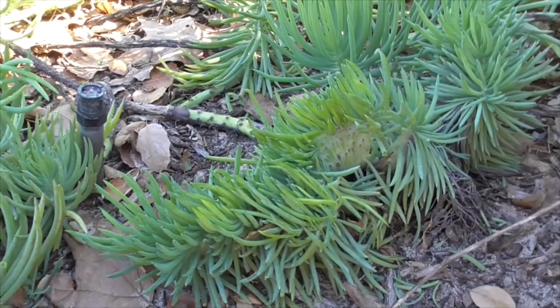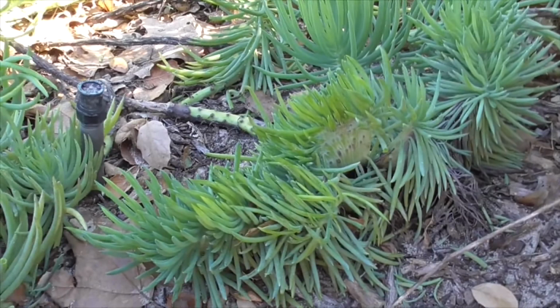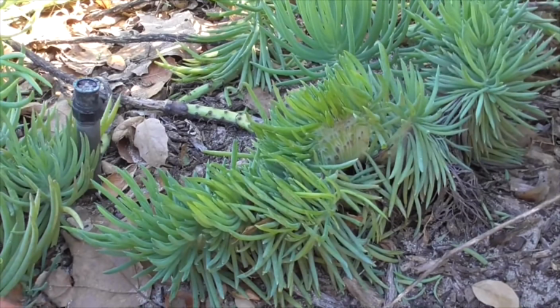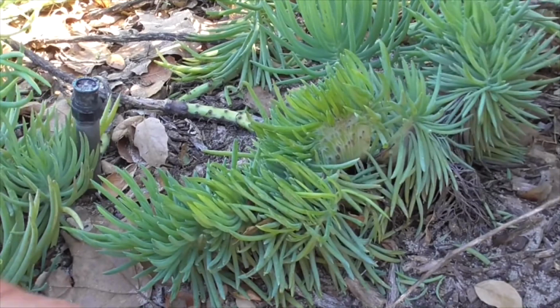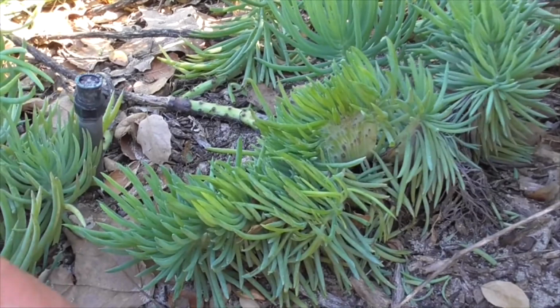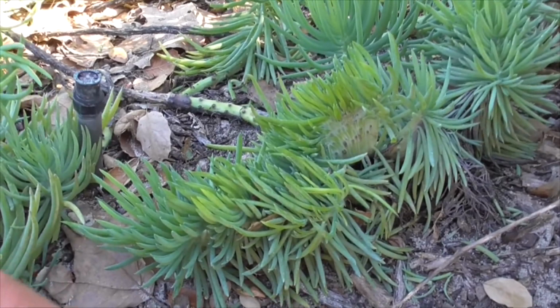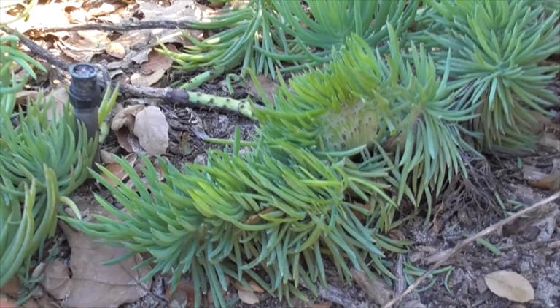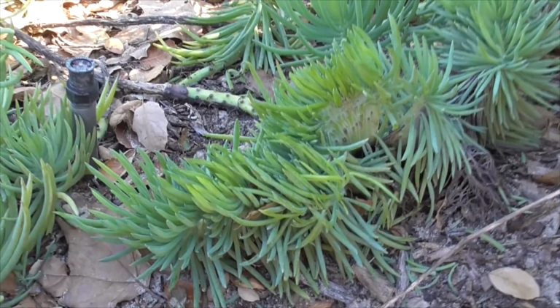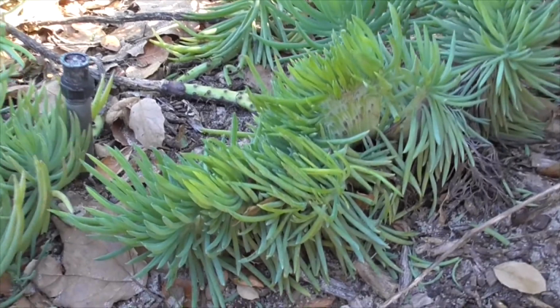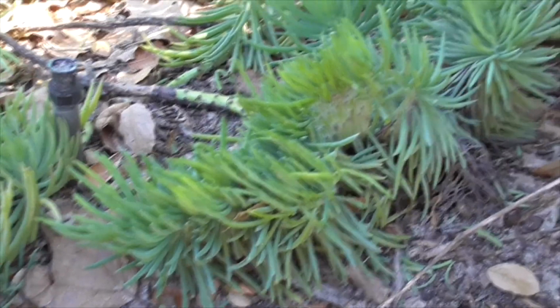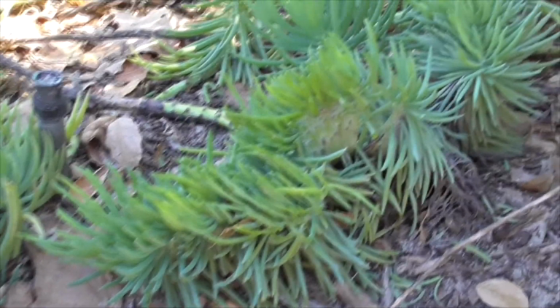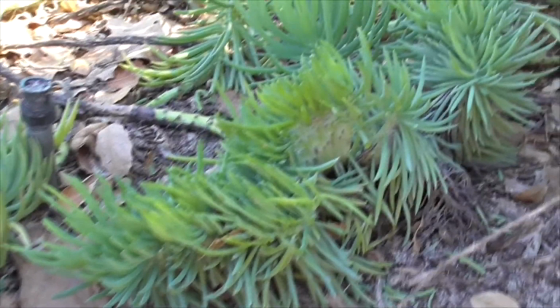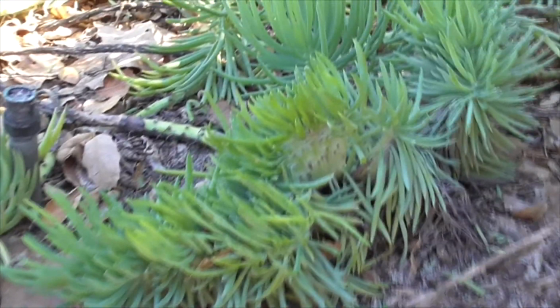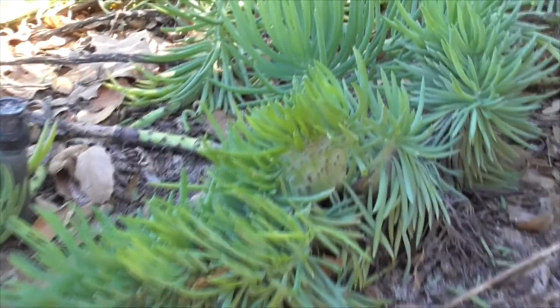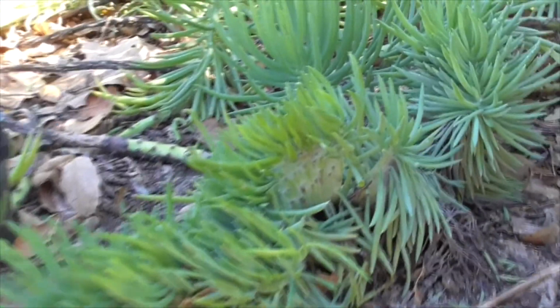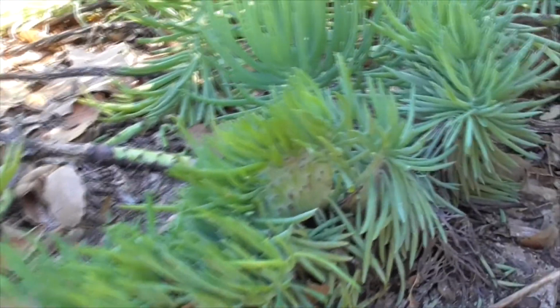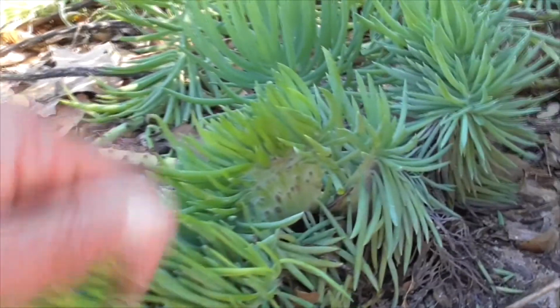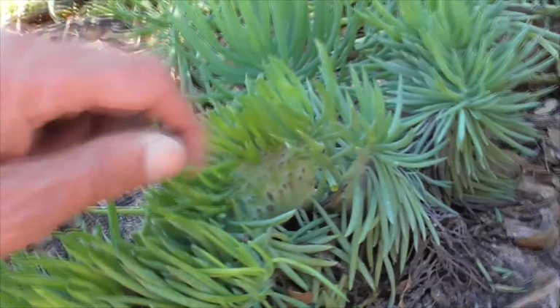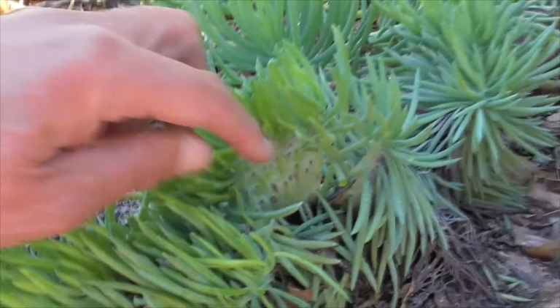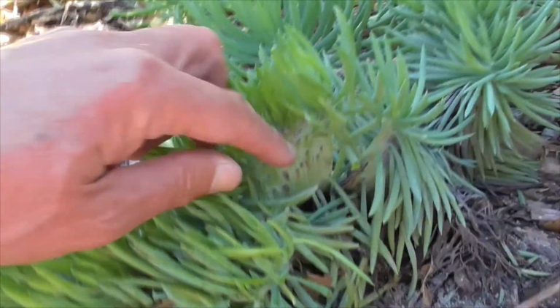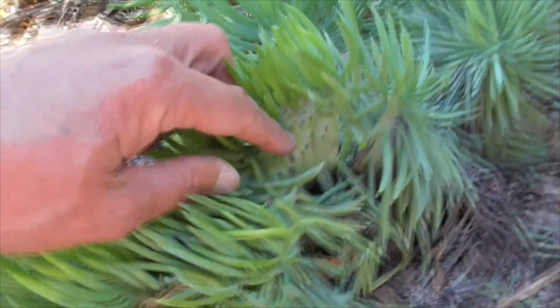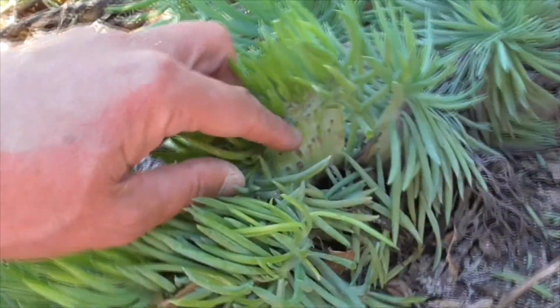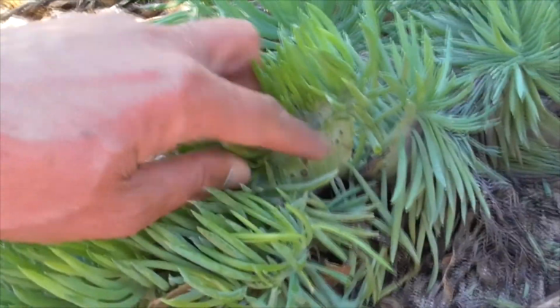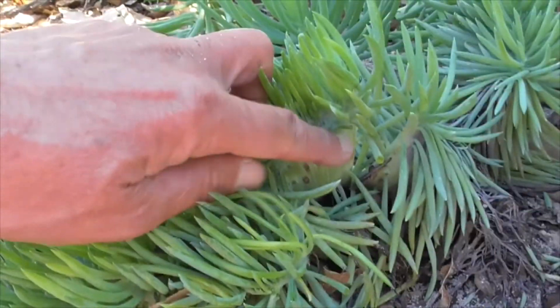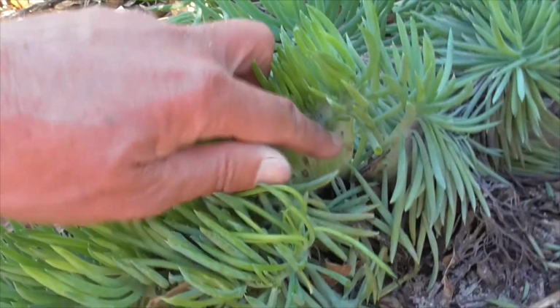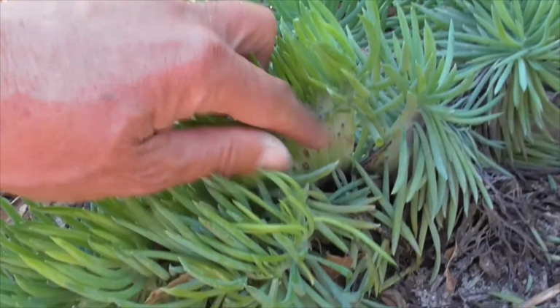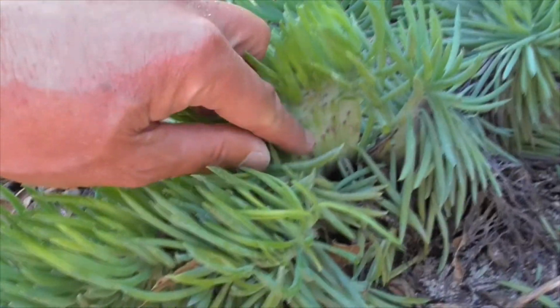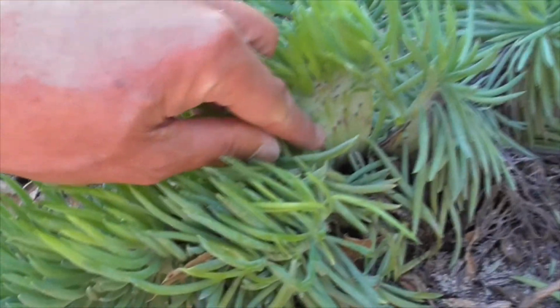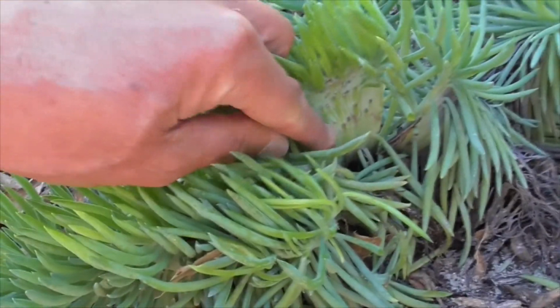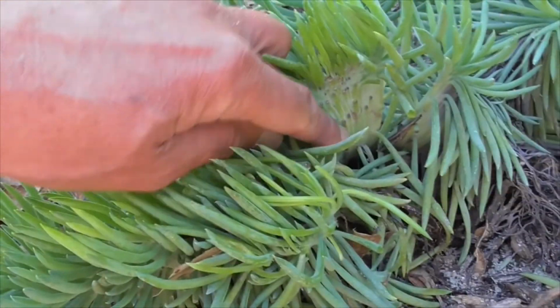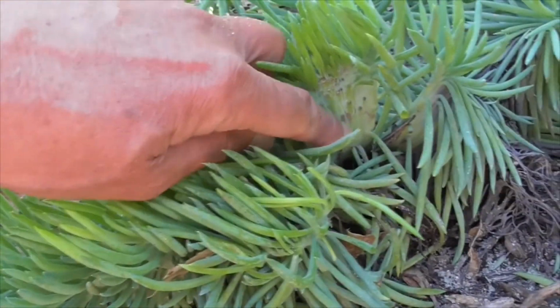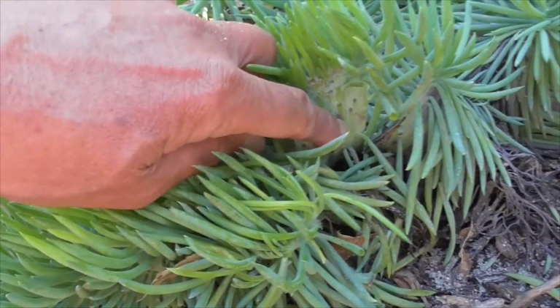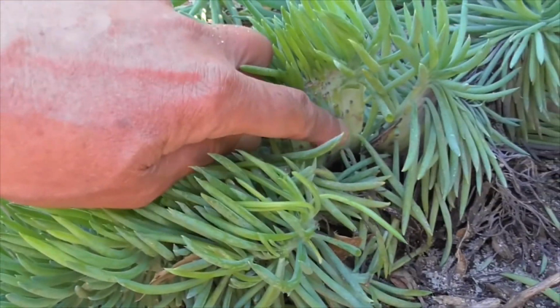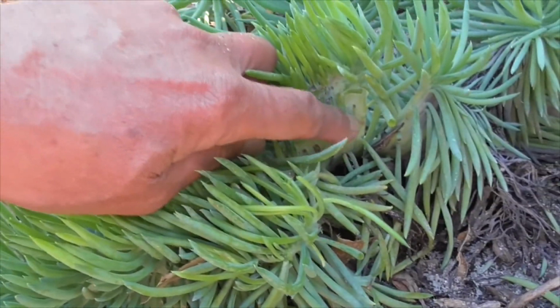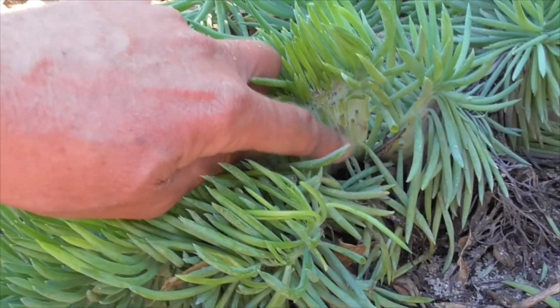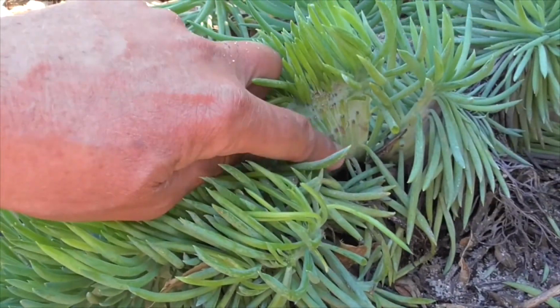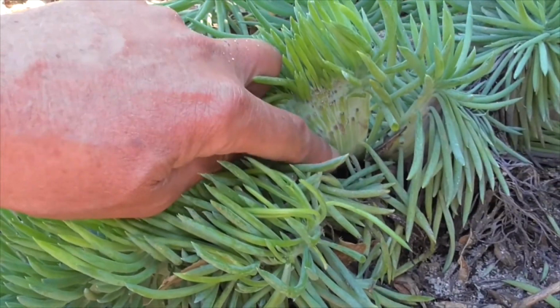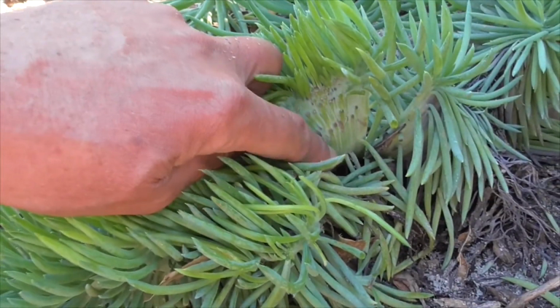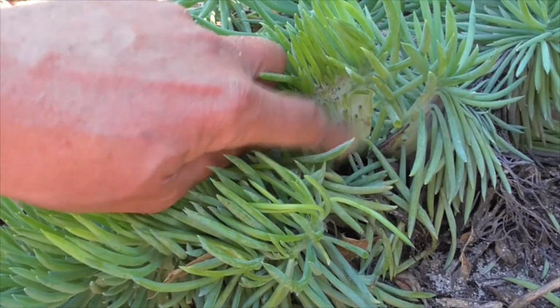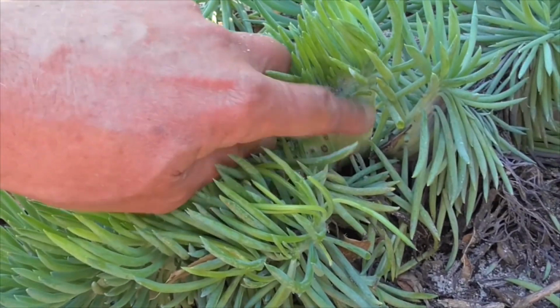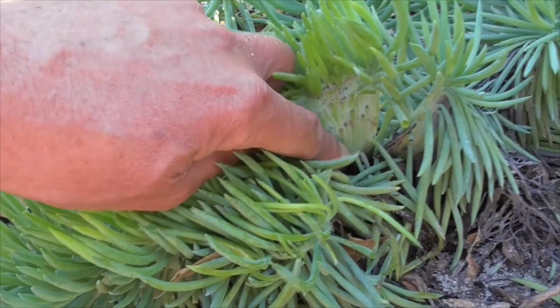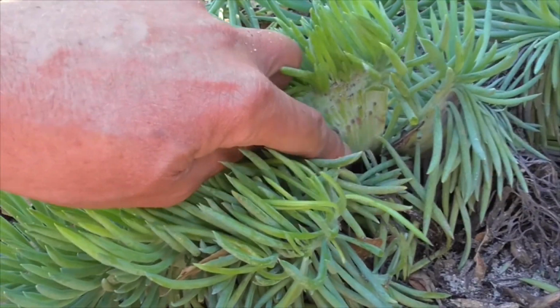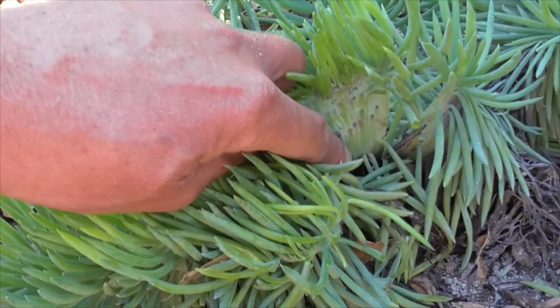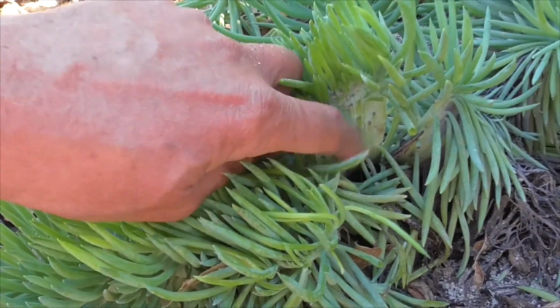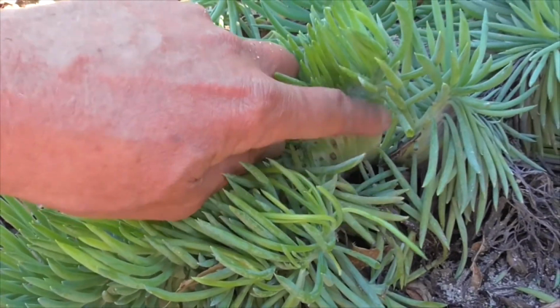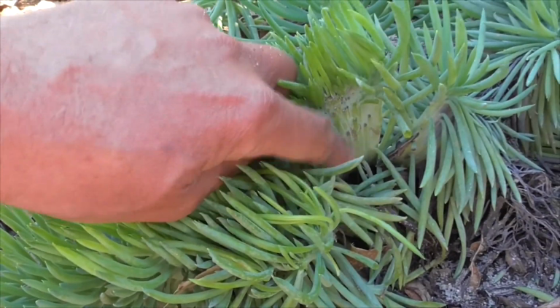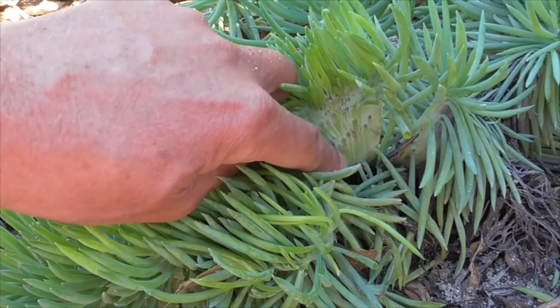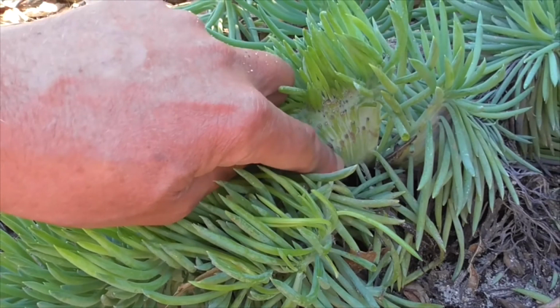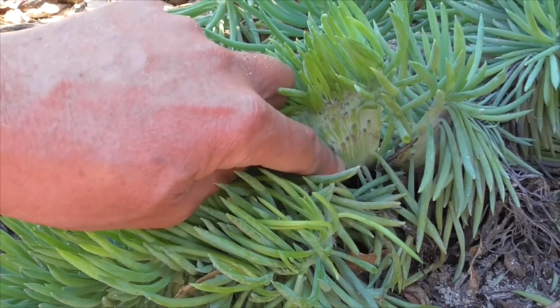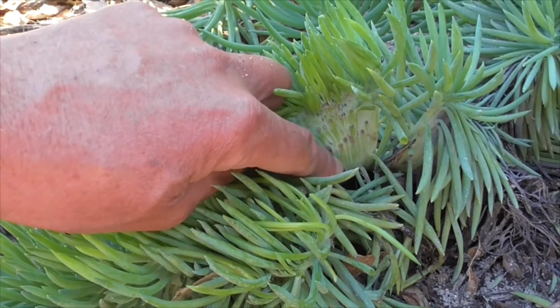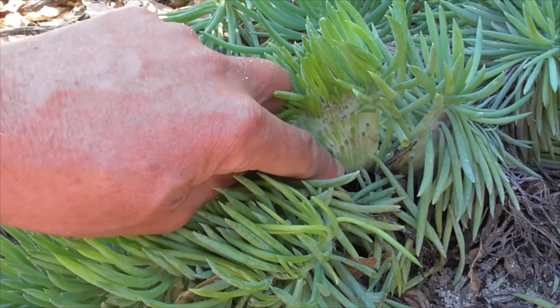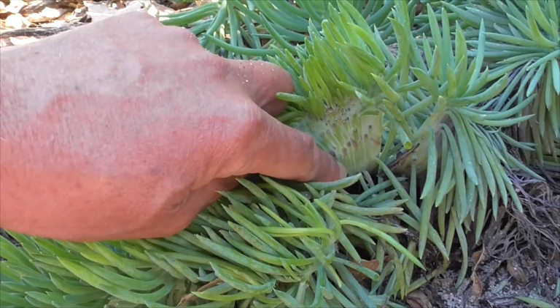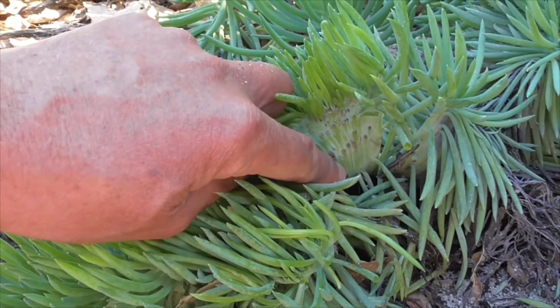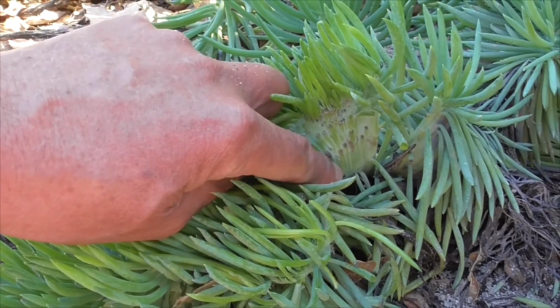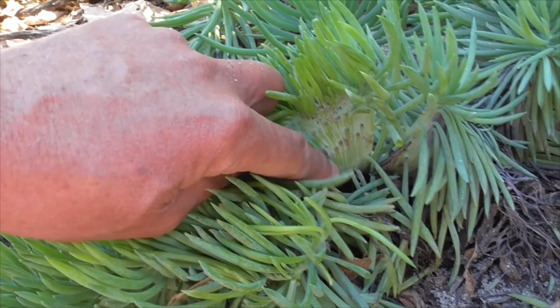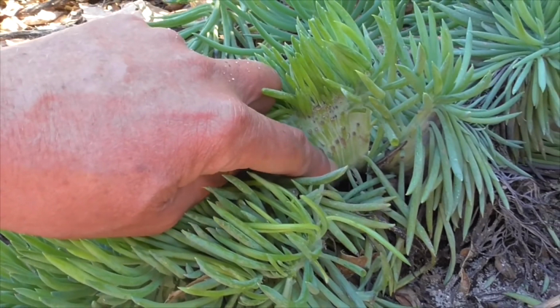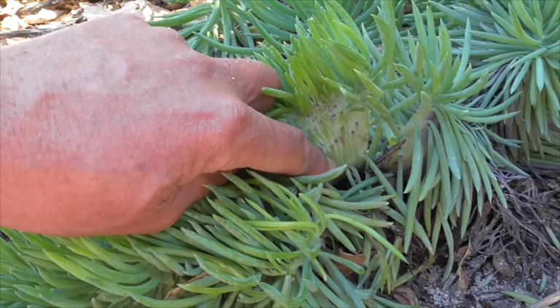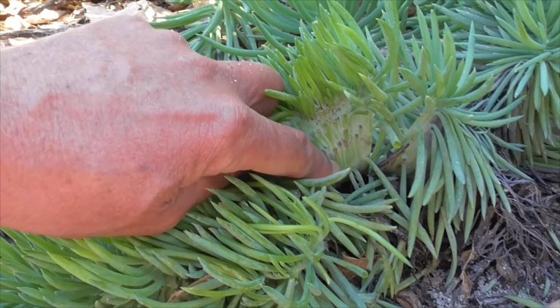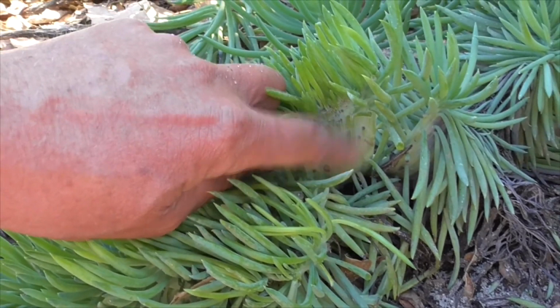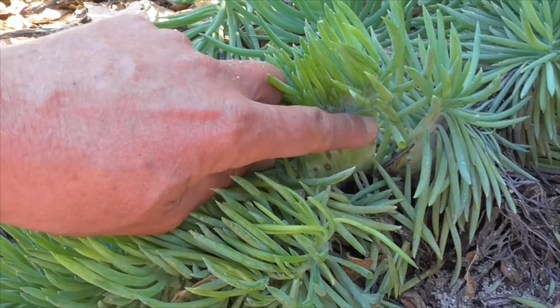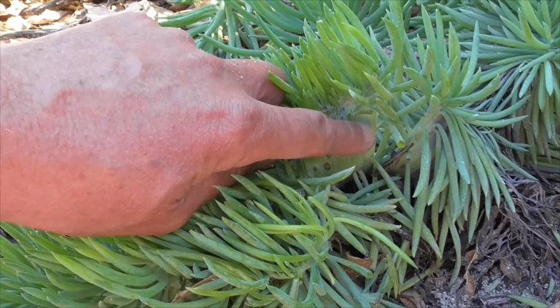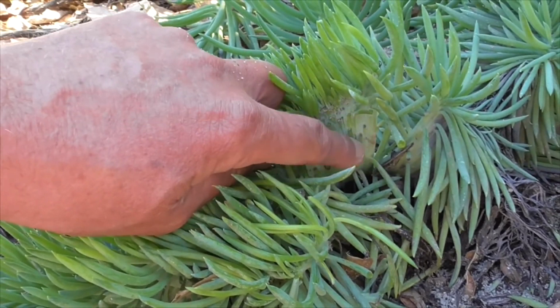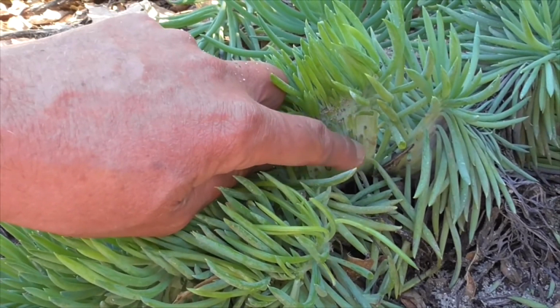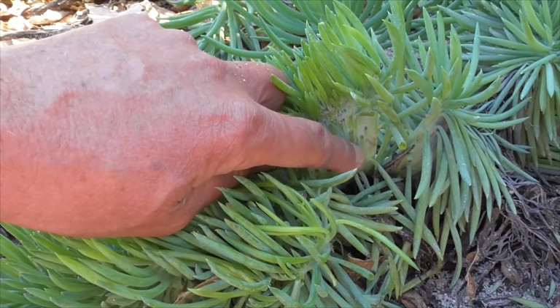And you see at the base here, you get these little bumps — they're like cactus bumps, but they're not spiked.